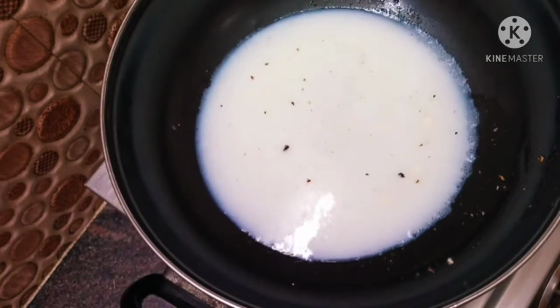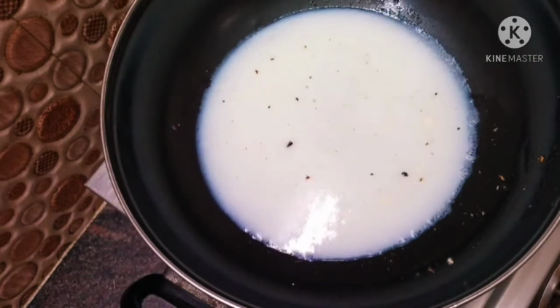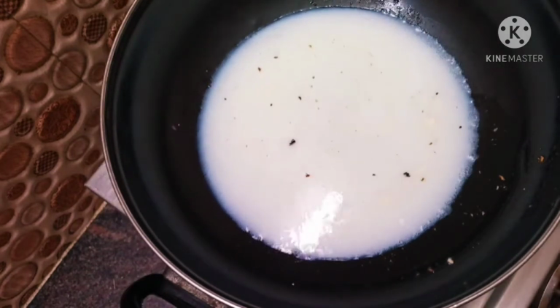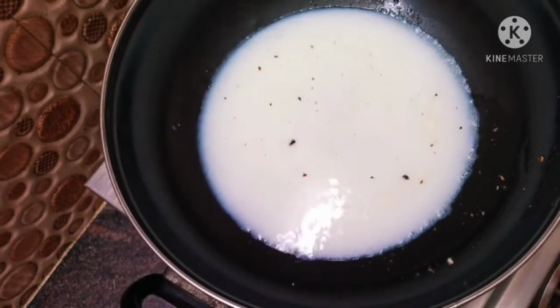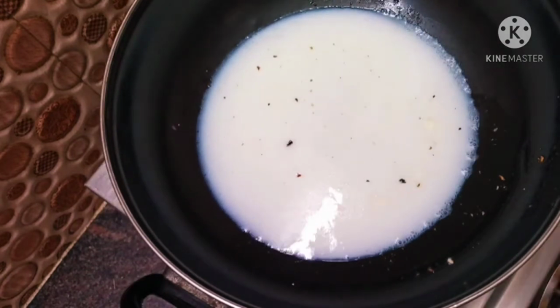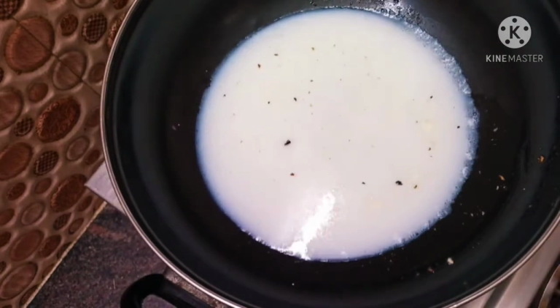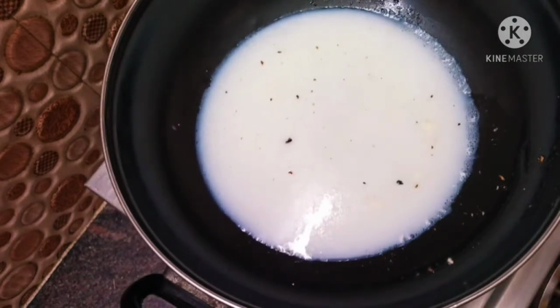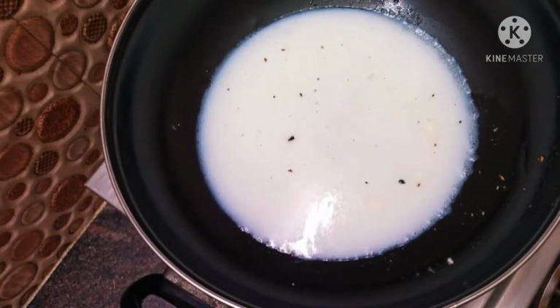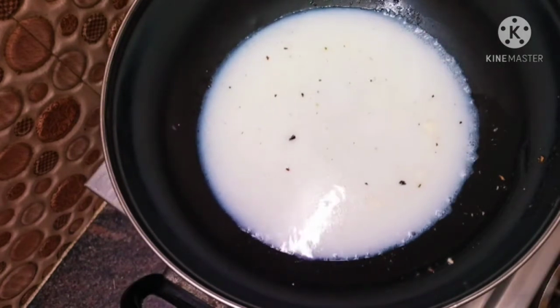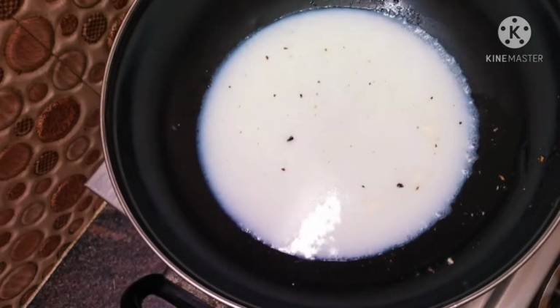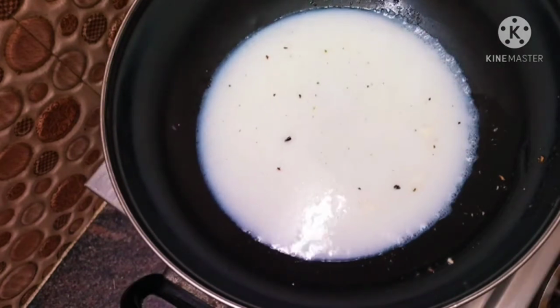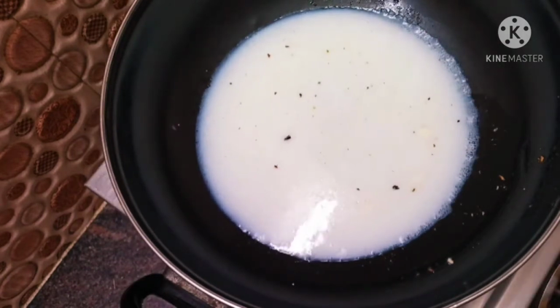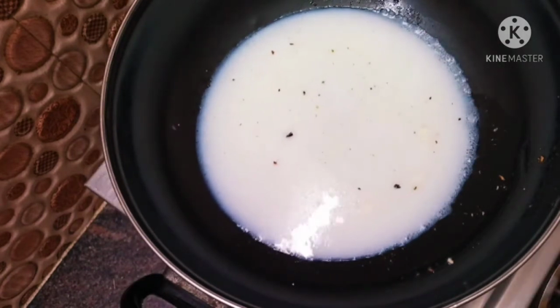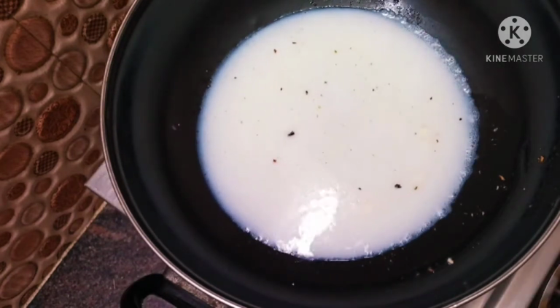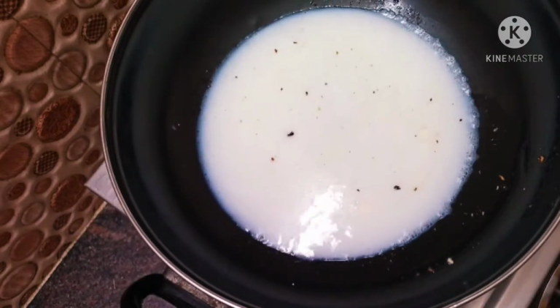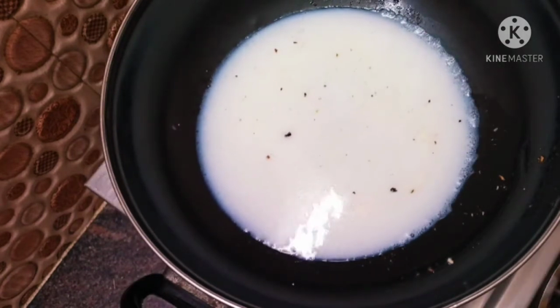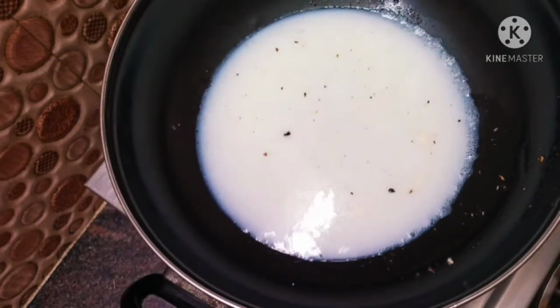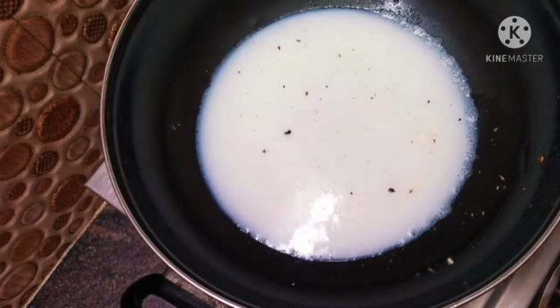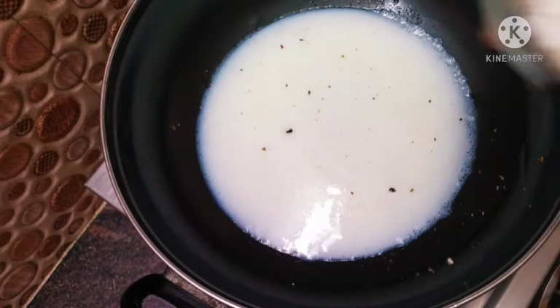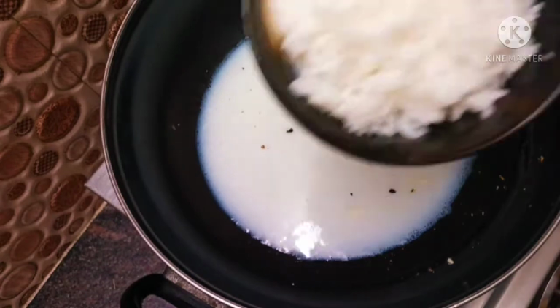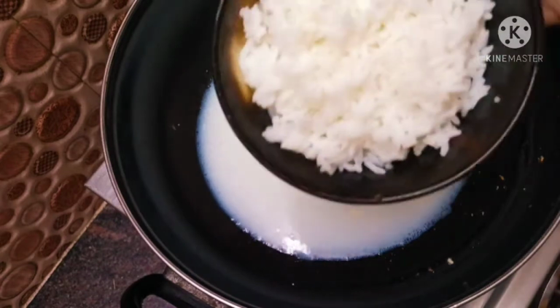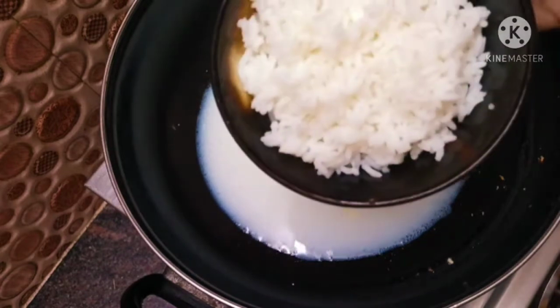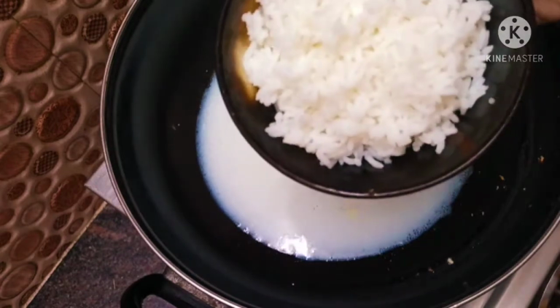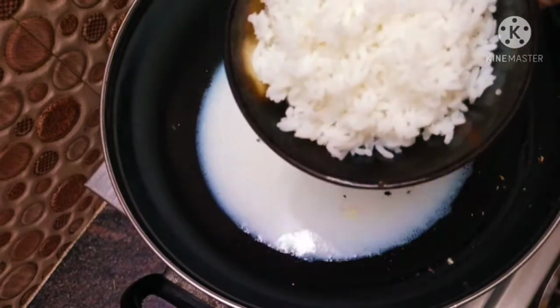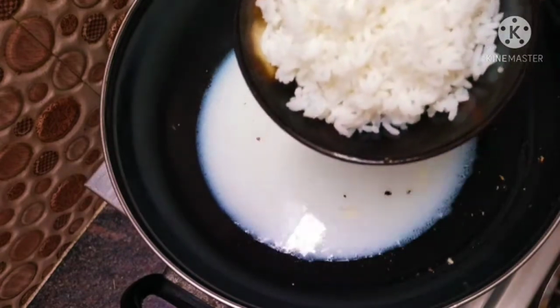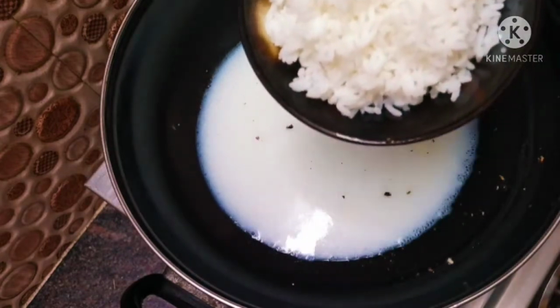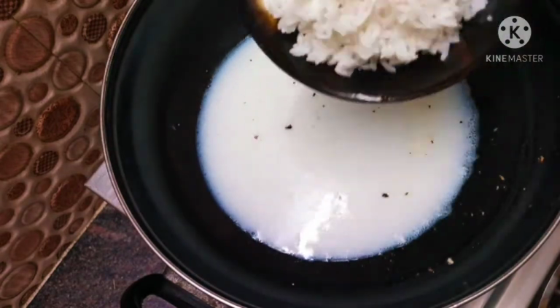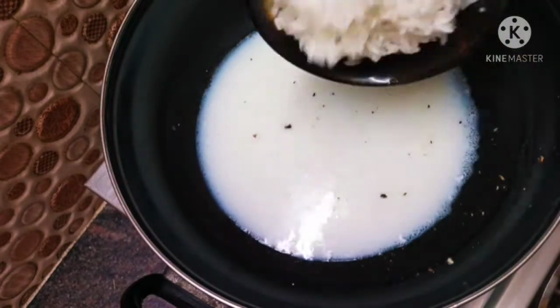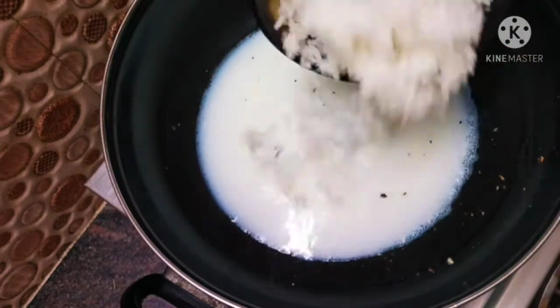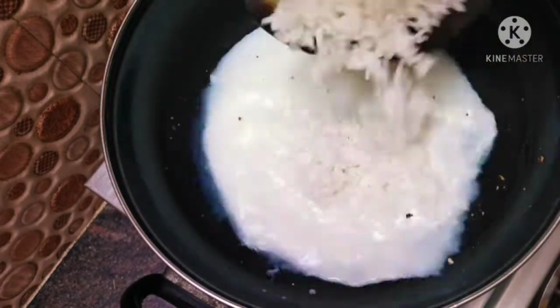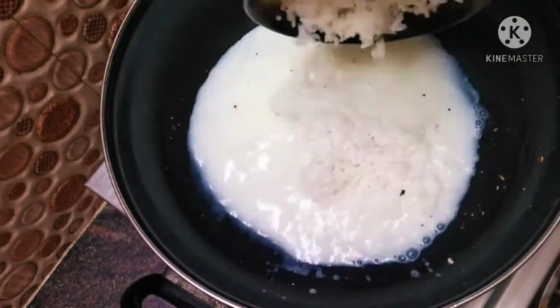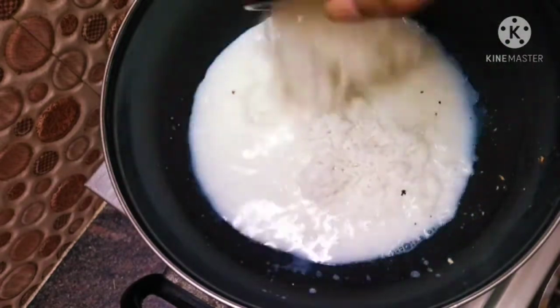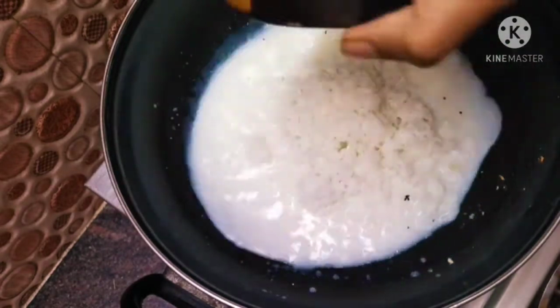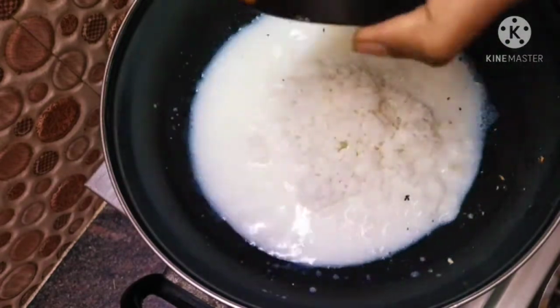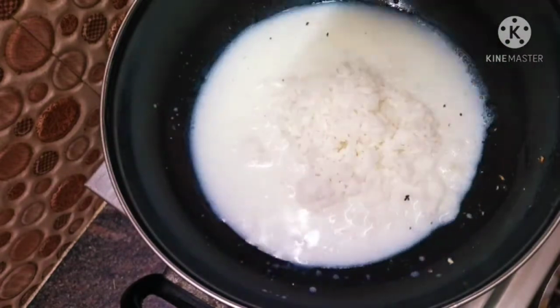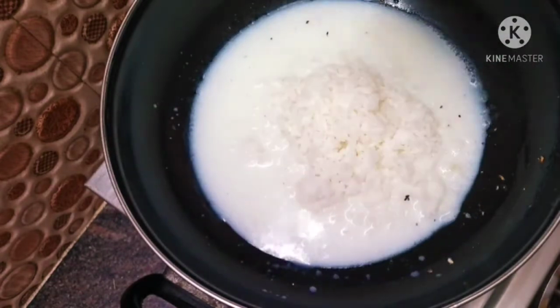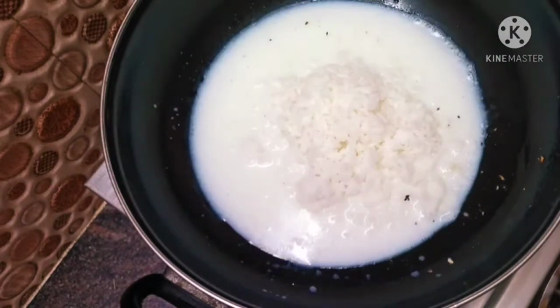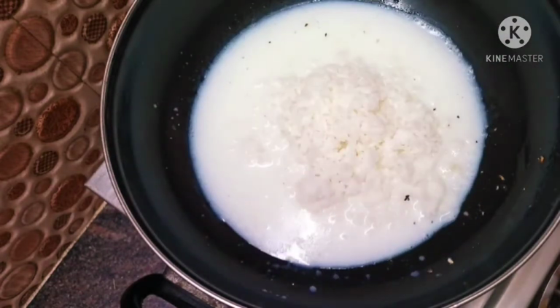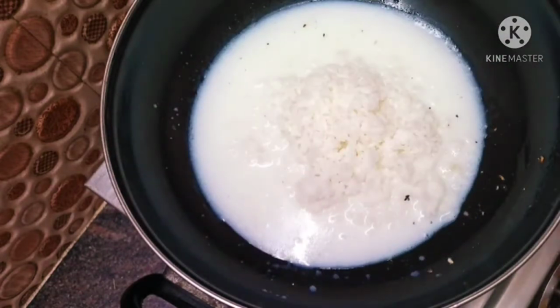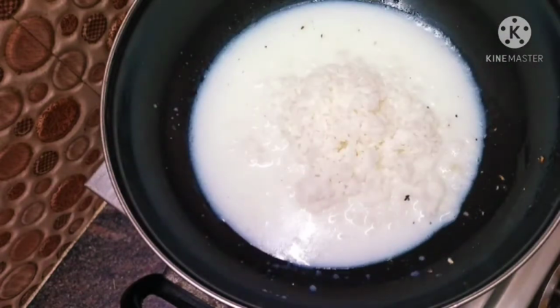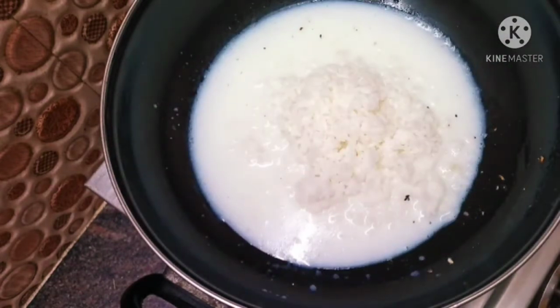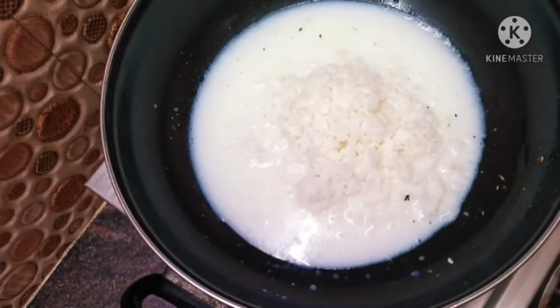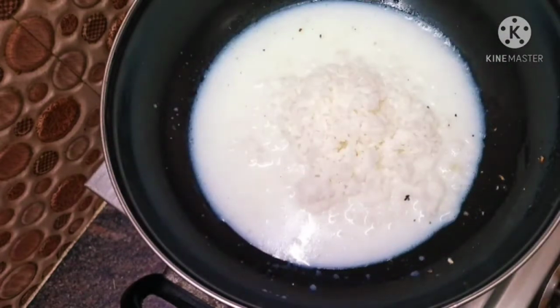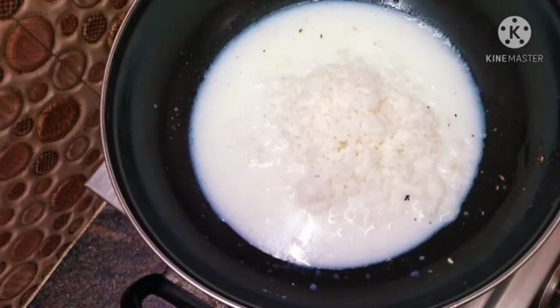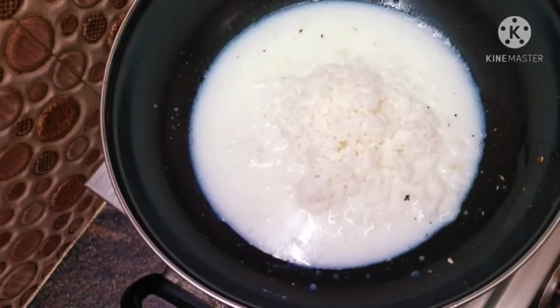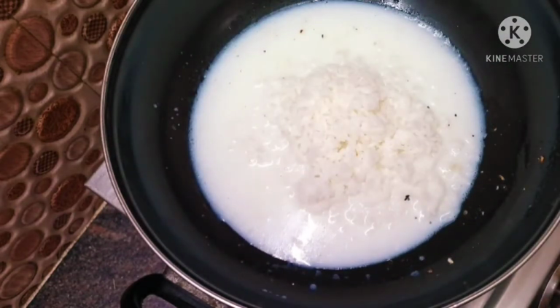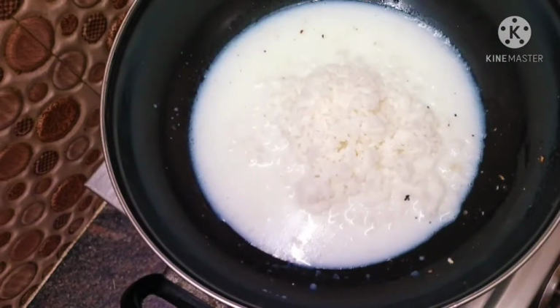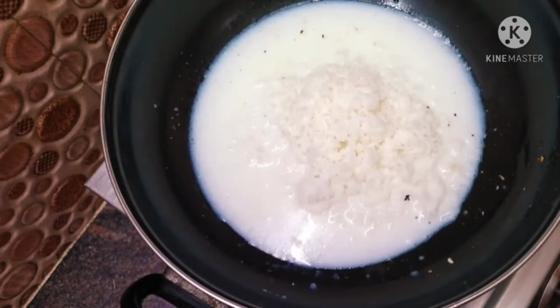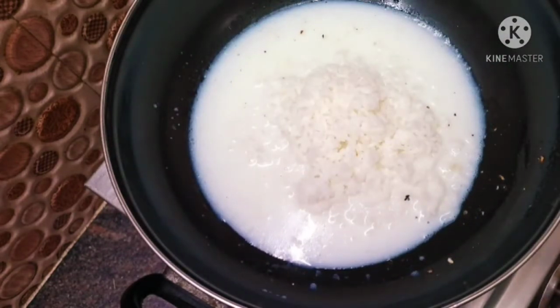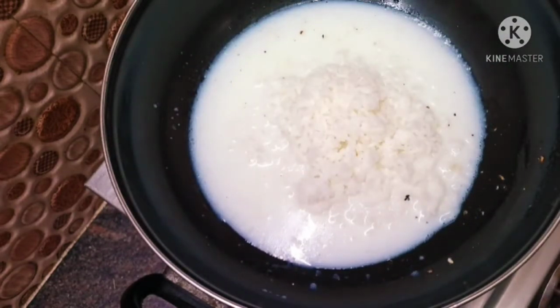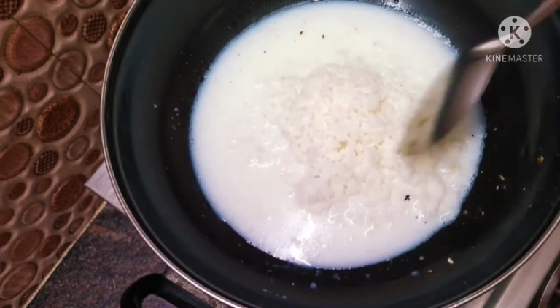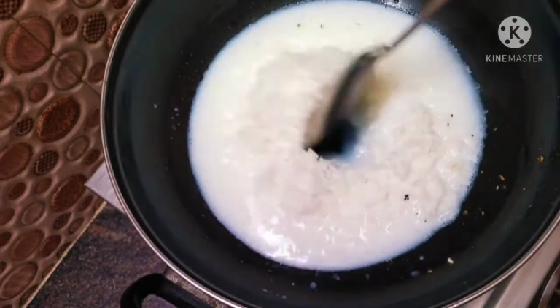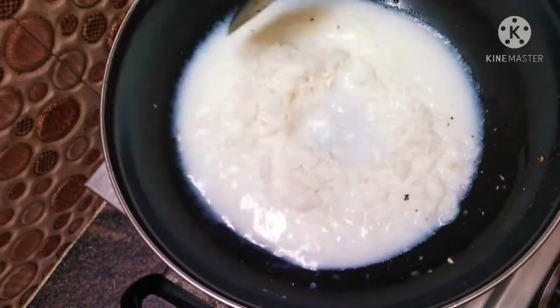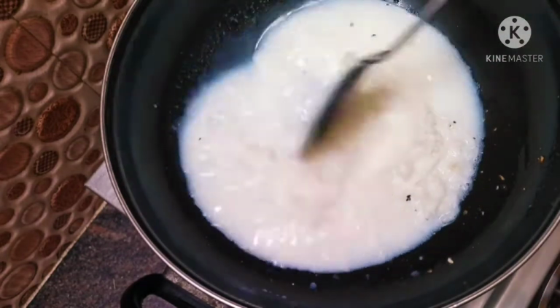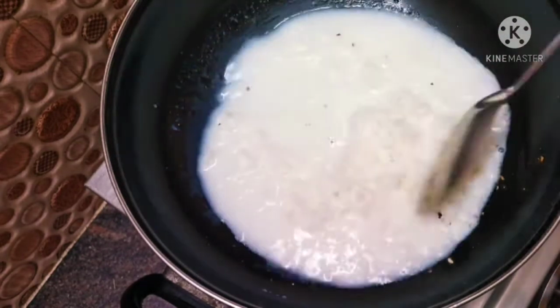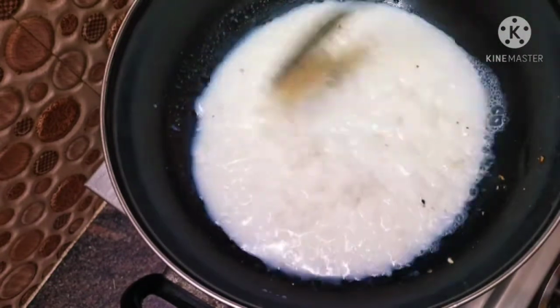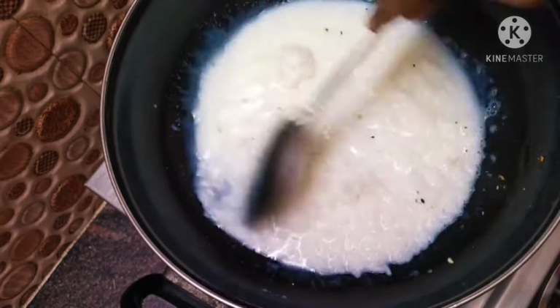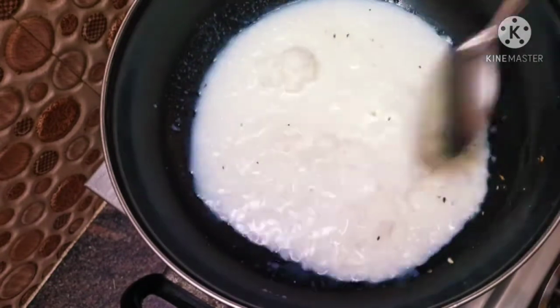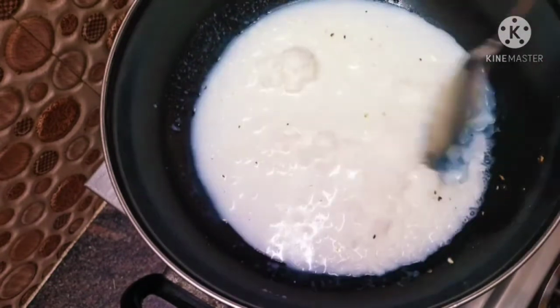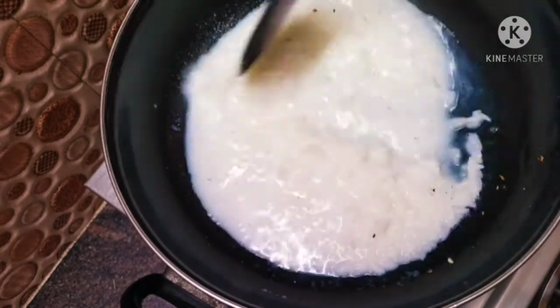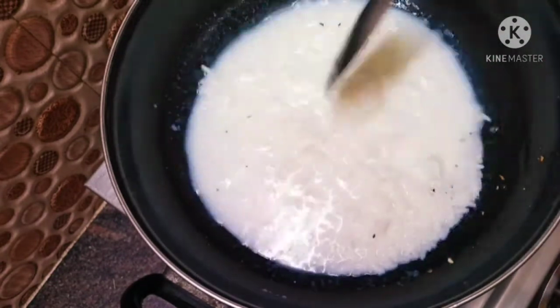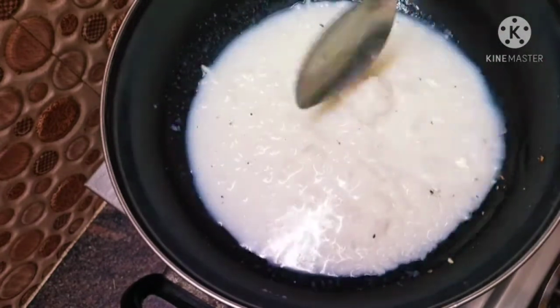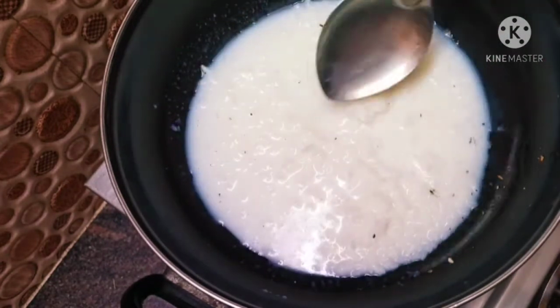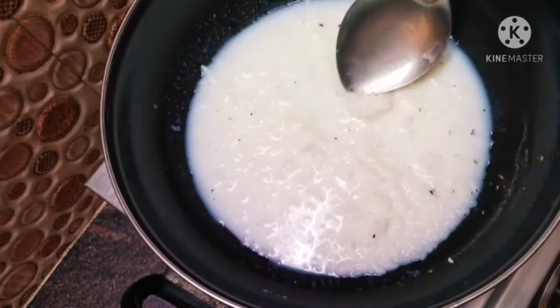For the pan, I will add a little butter. We will add milk.